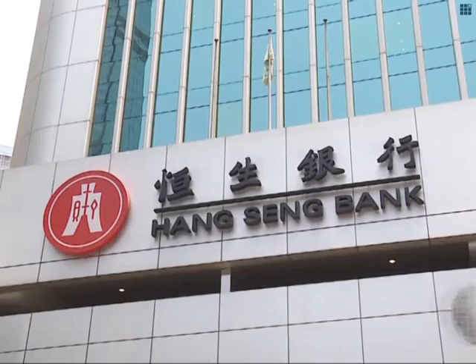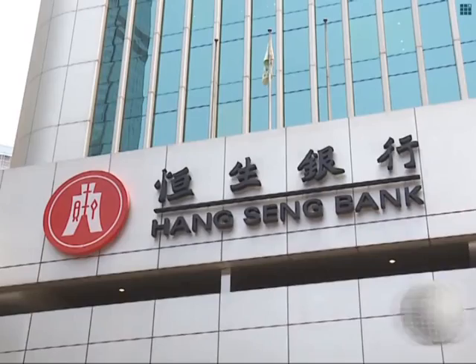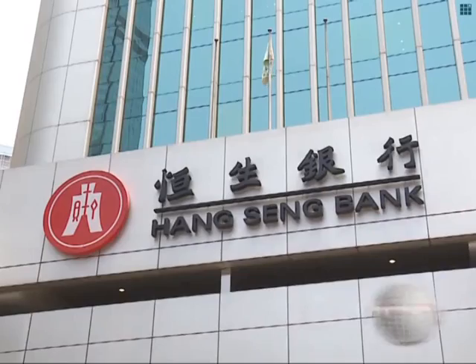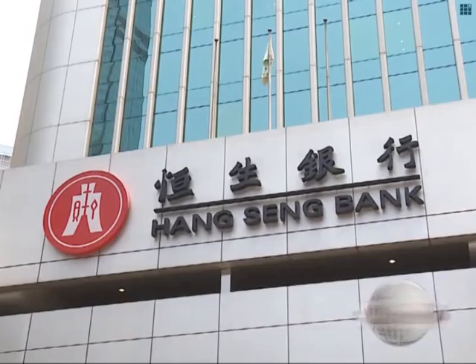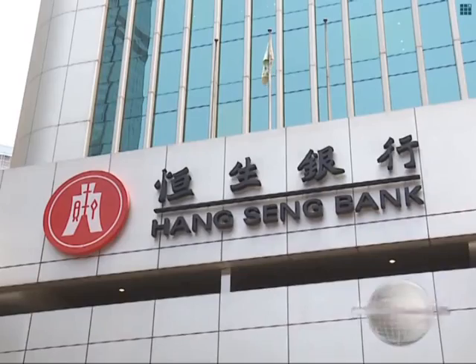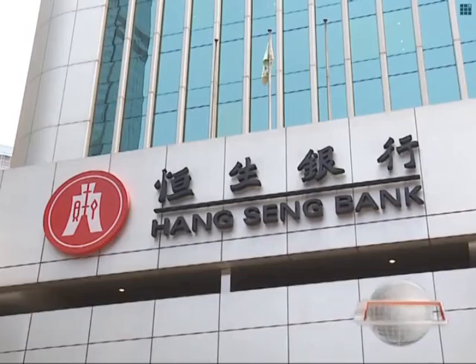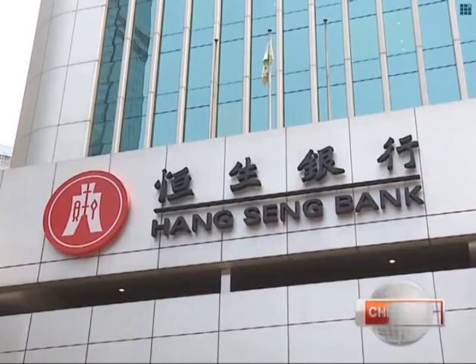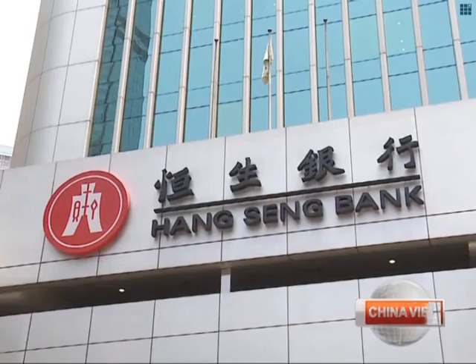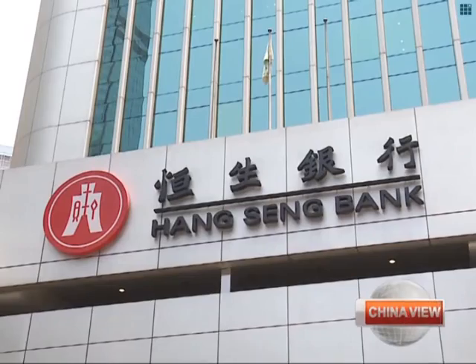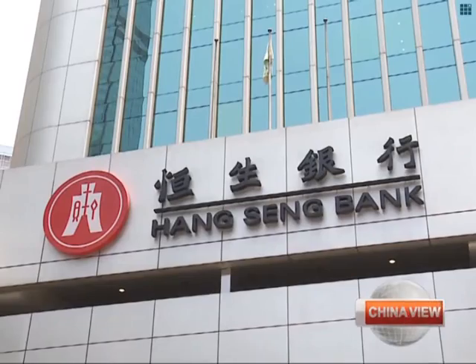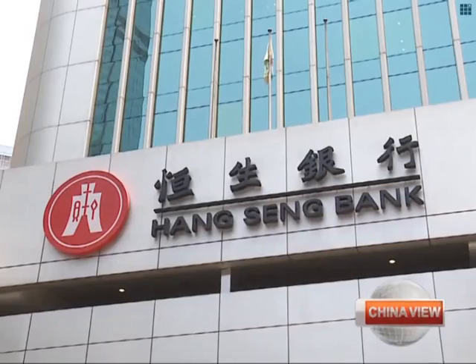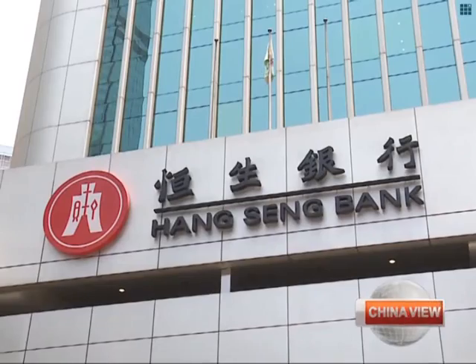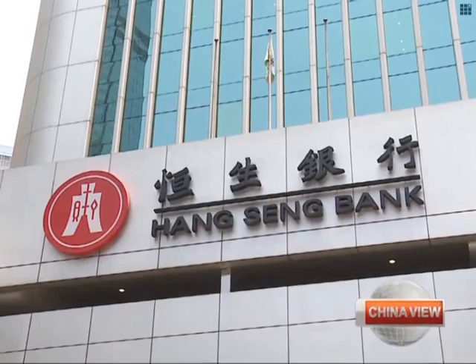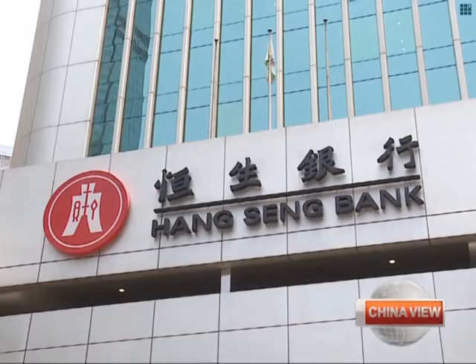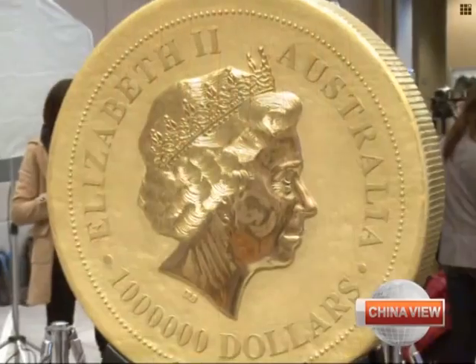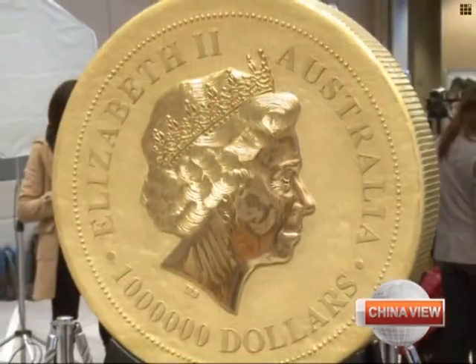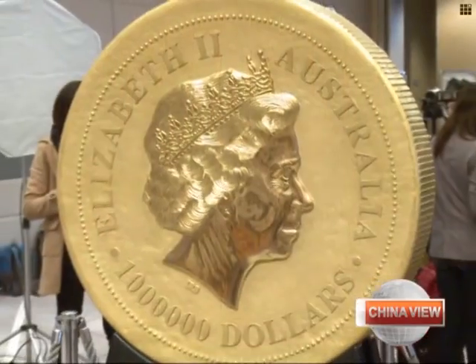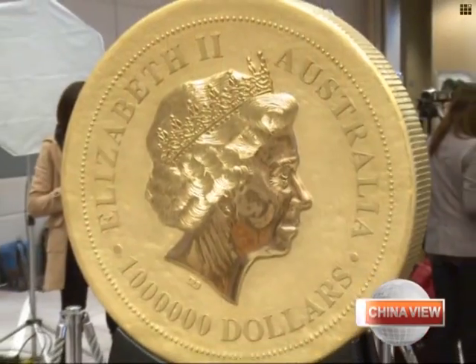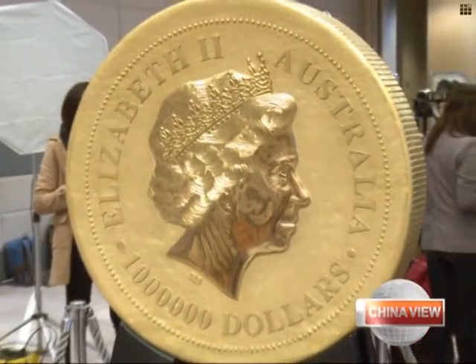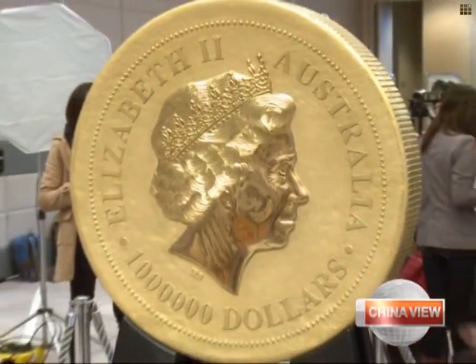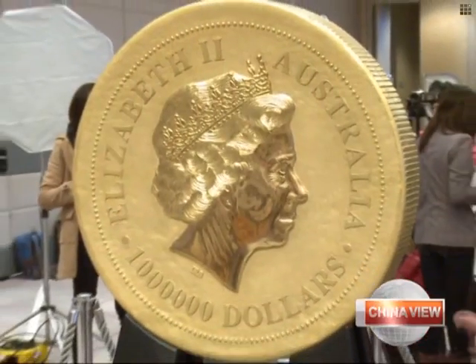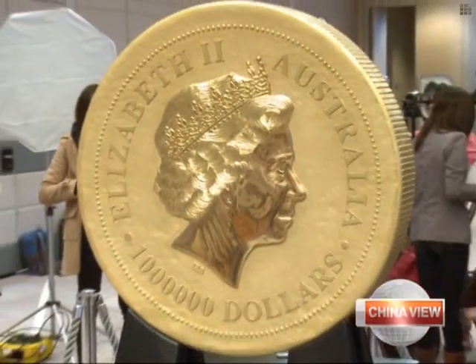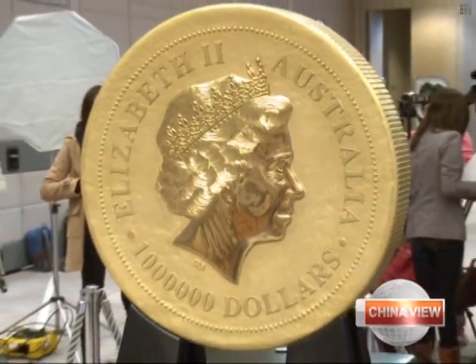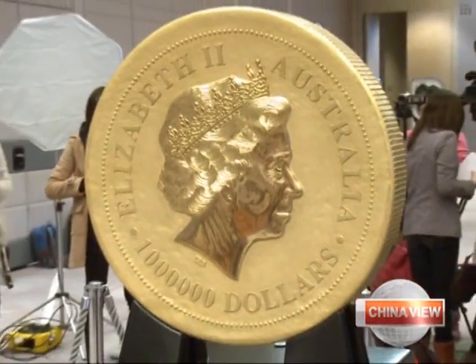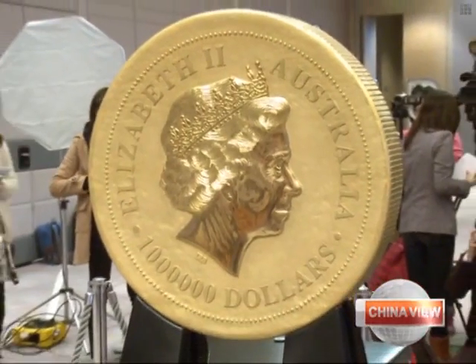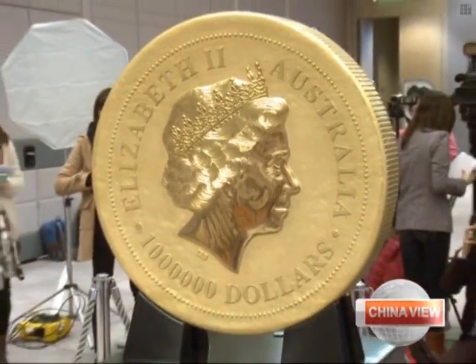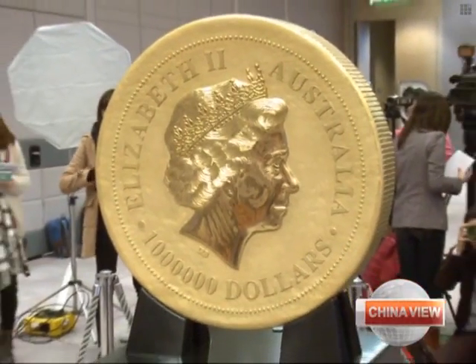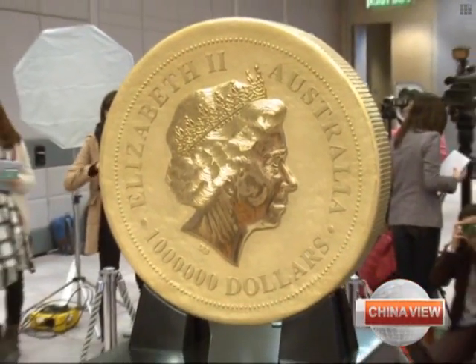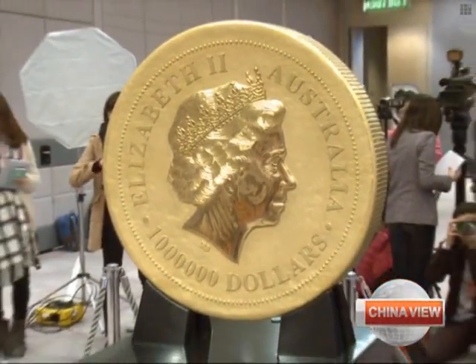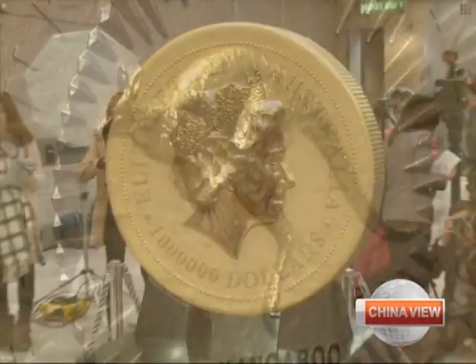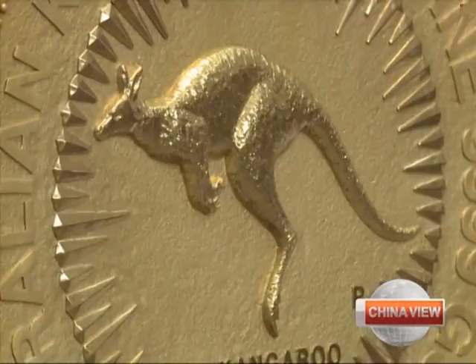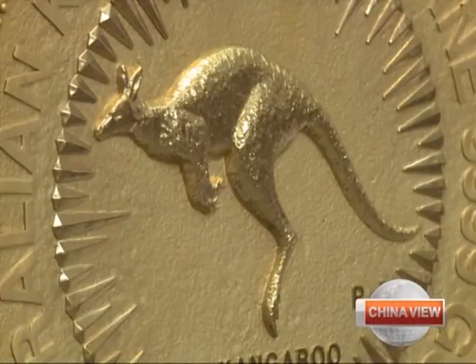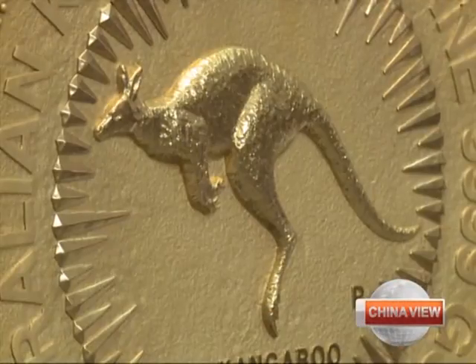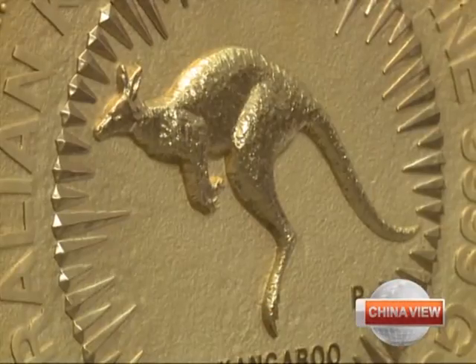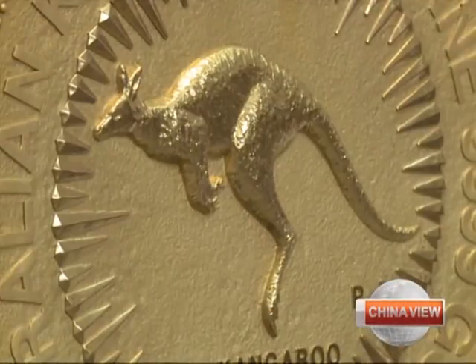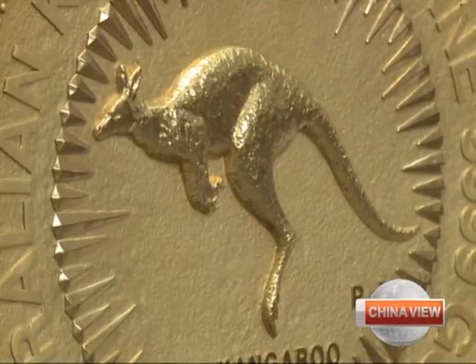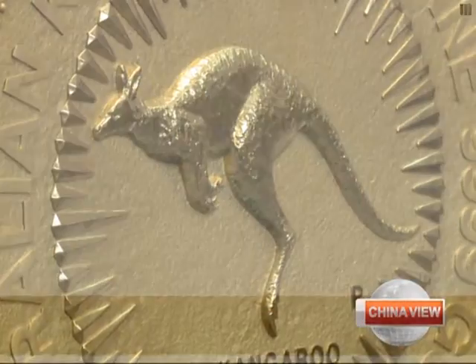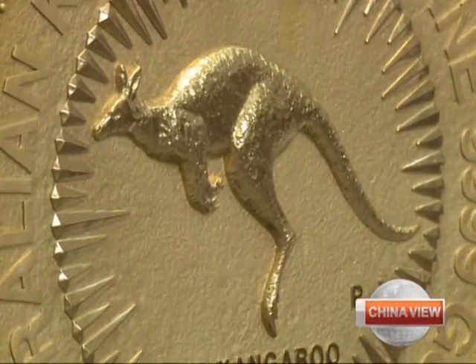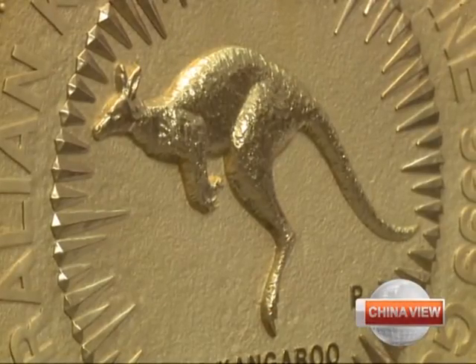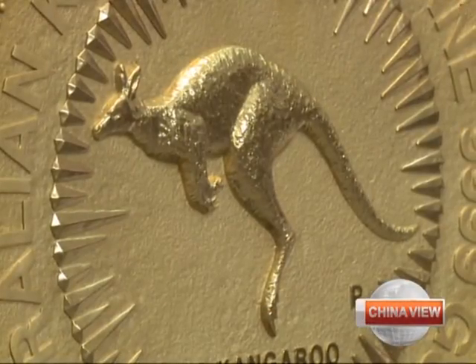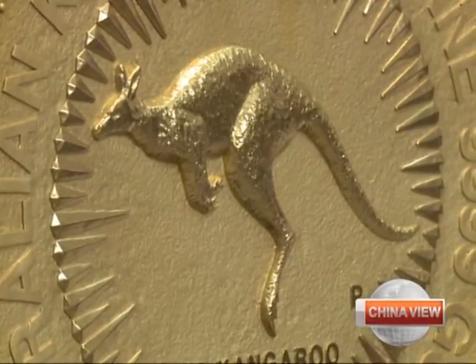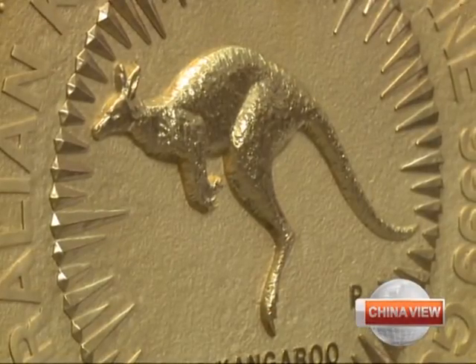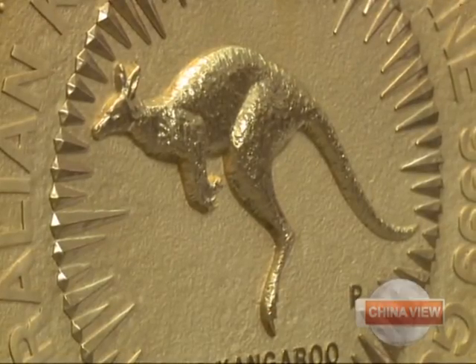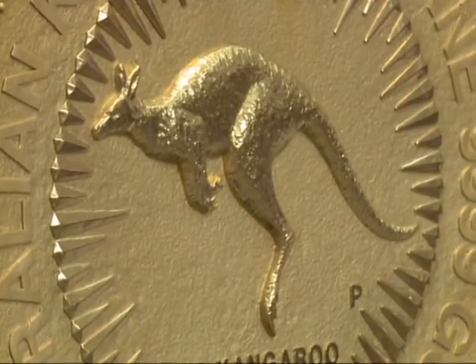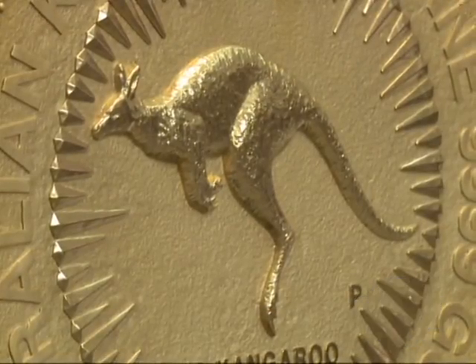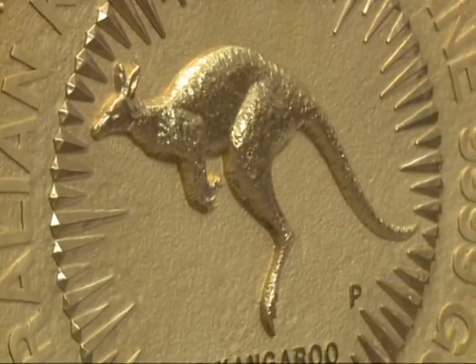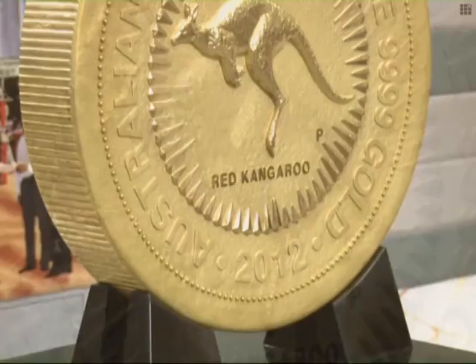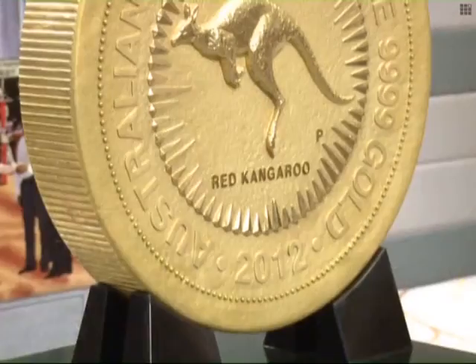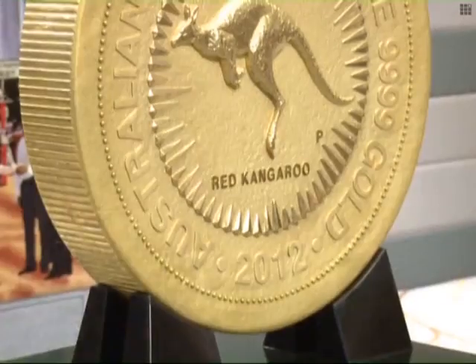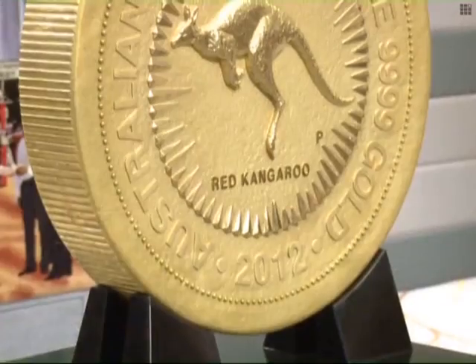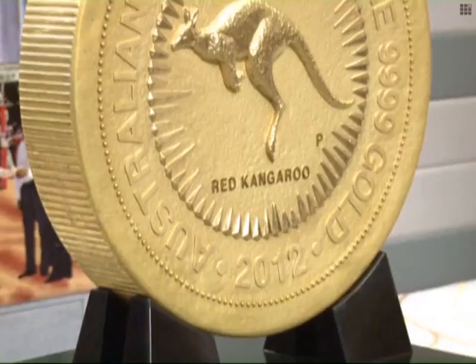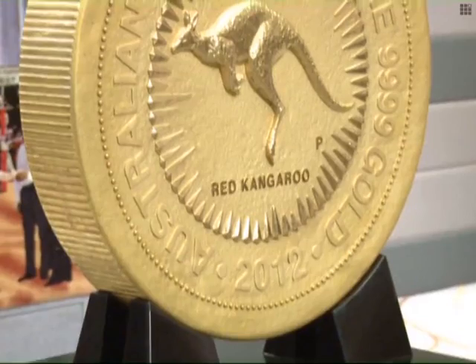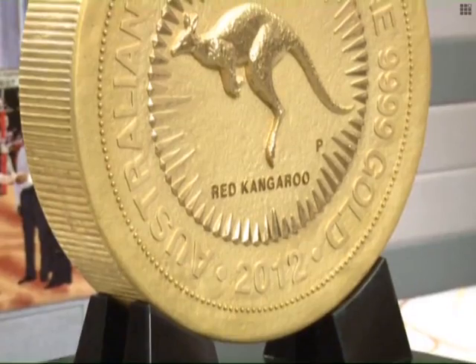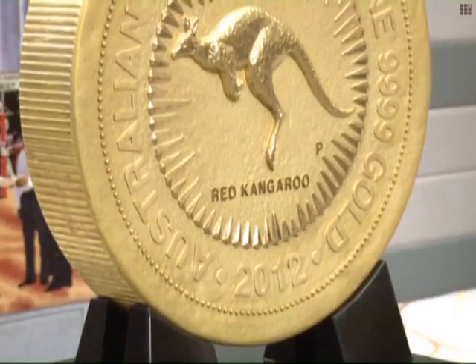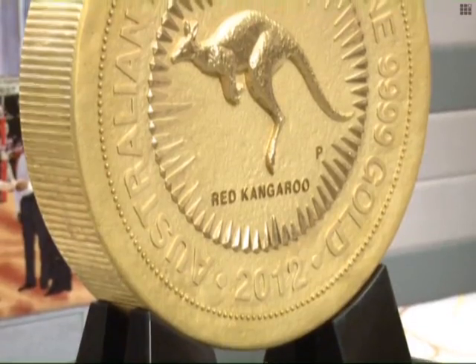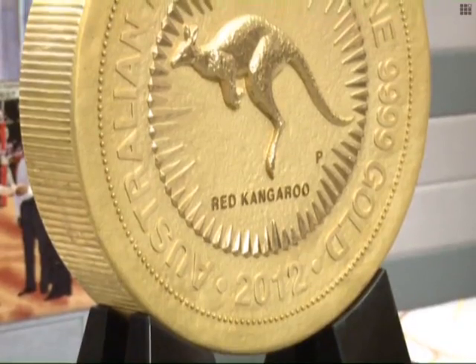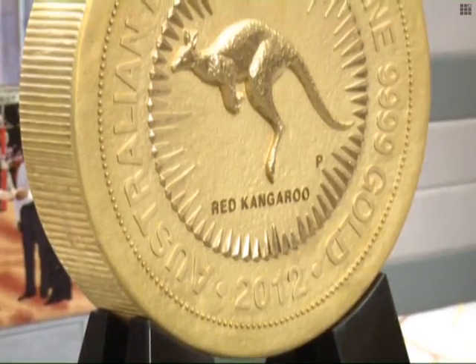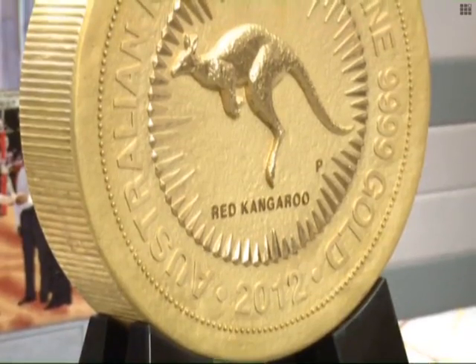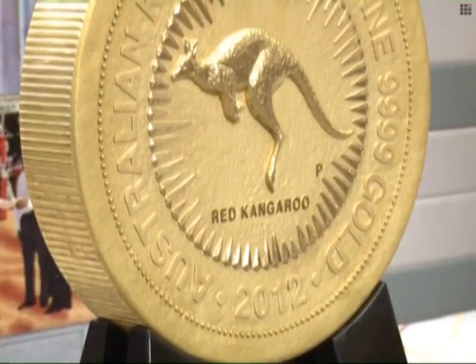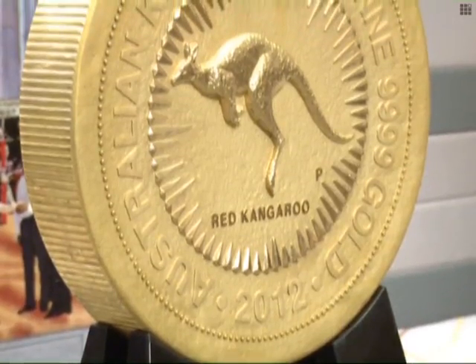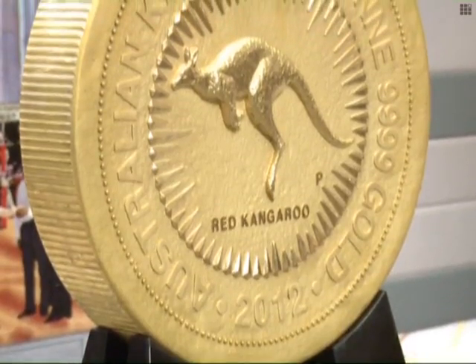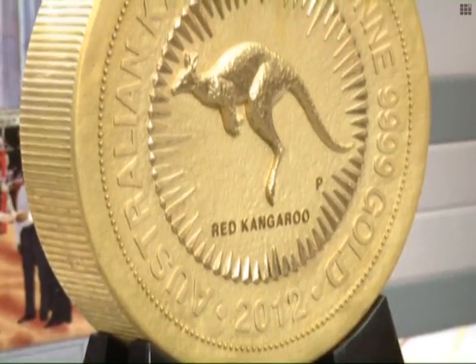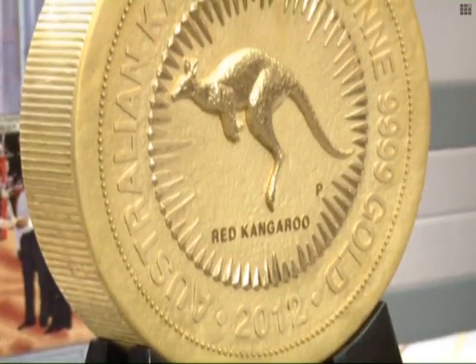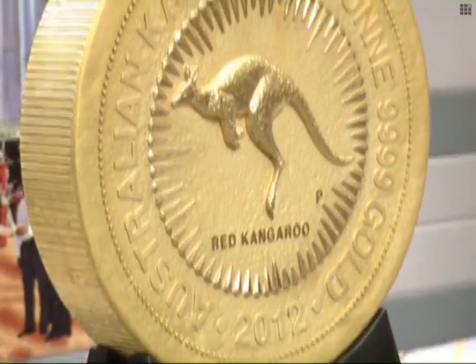The Hang Seng Bank, which is in charge of displaying the coin, is inviting only select clients to look at the coin due to security concerns.